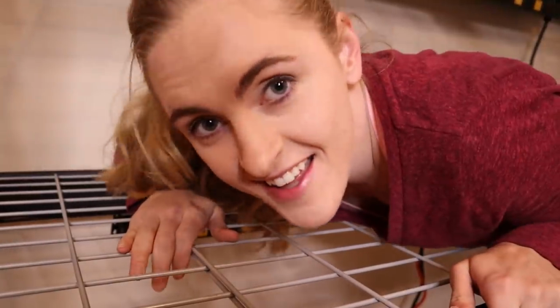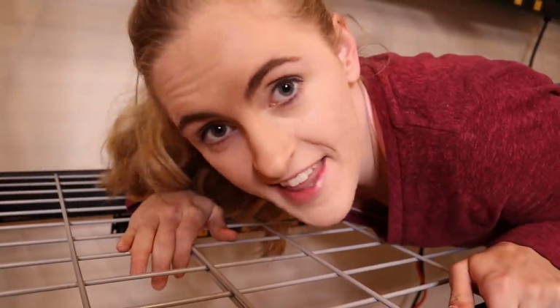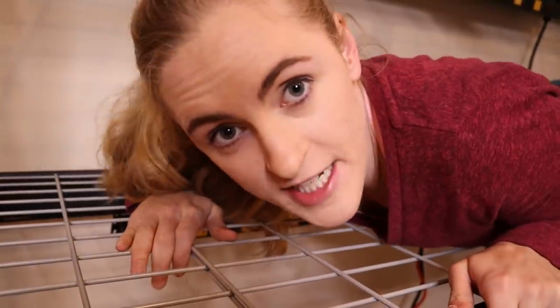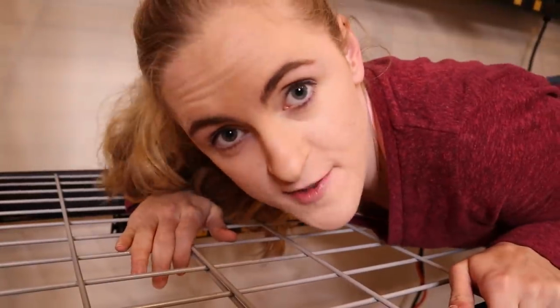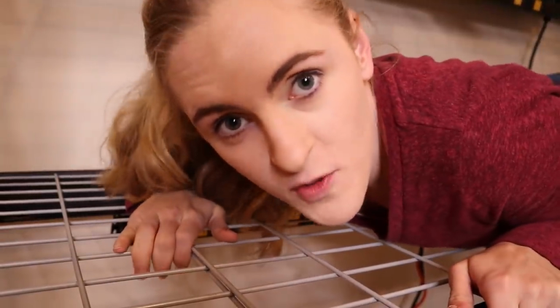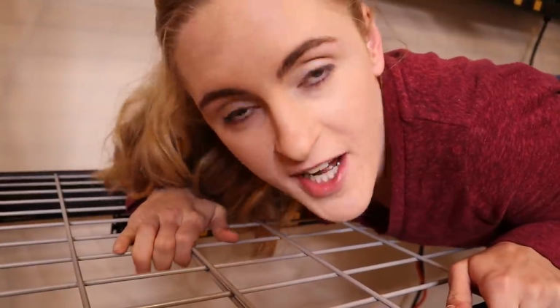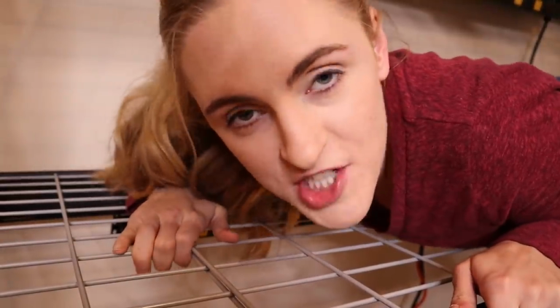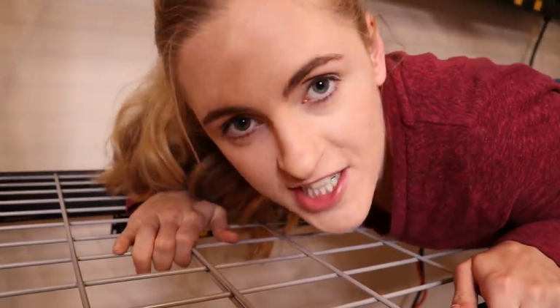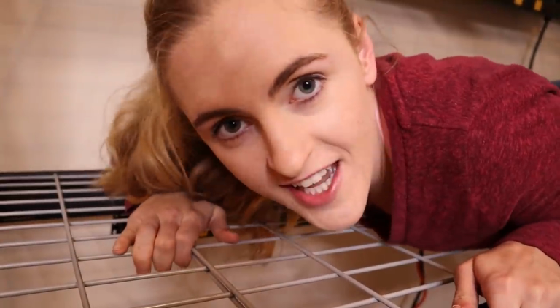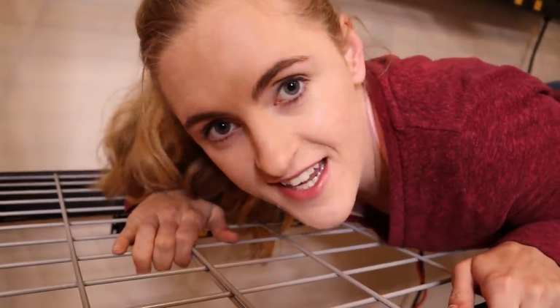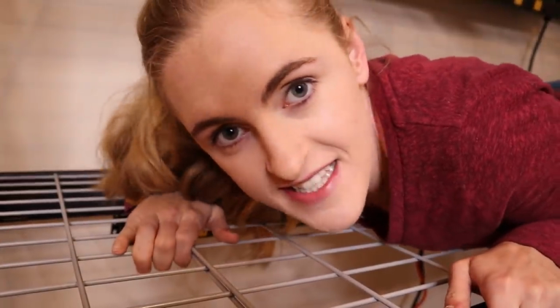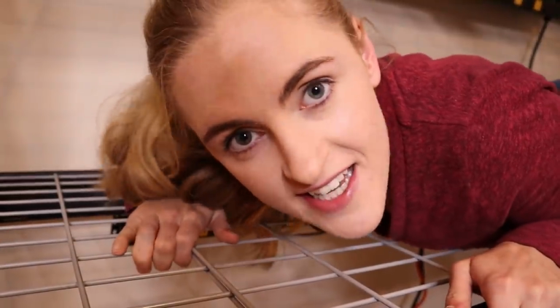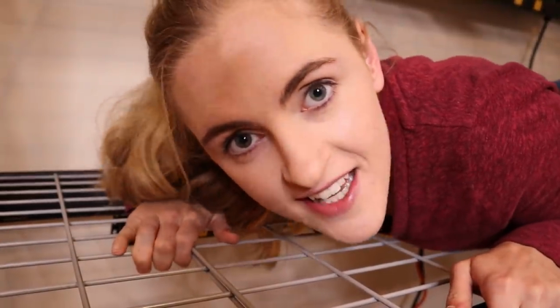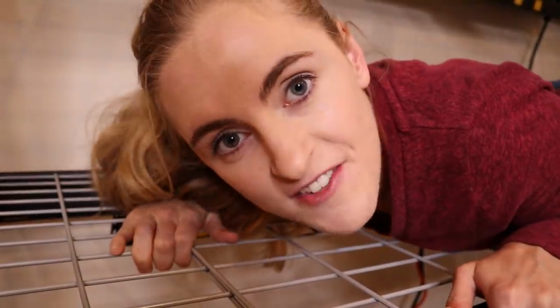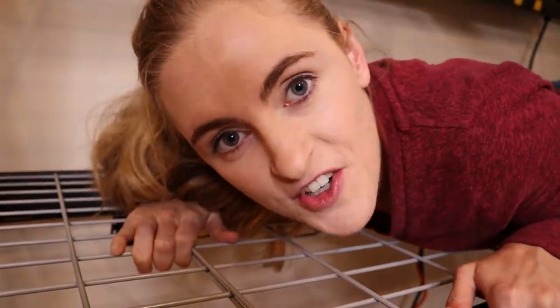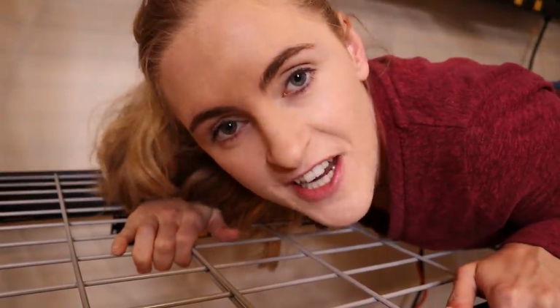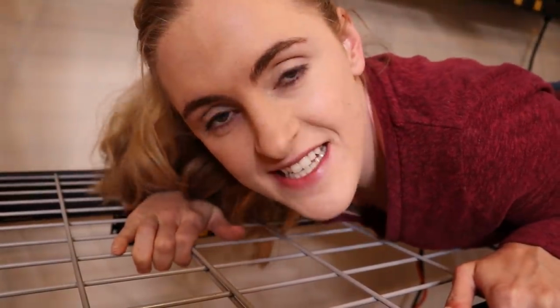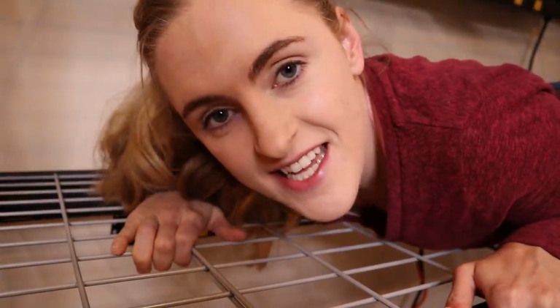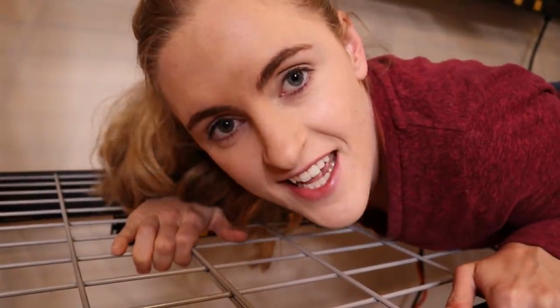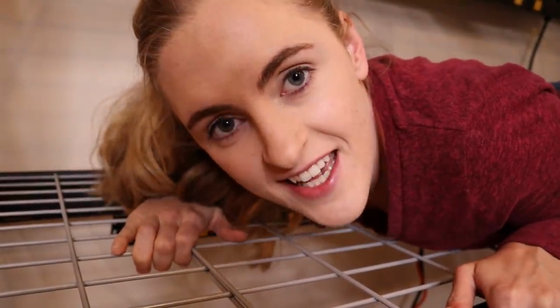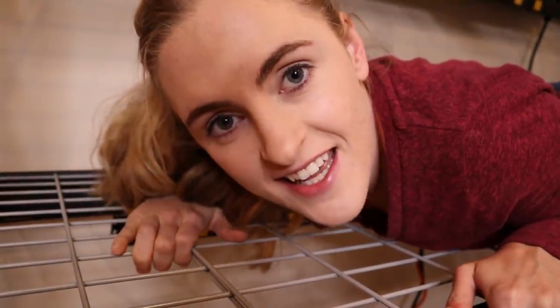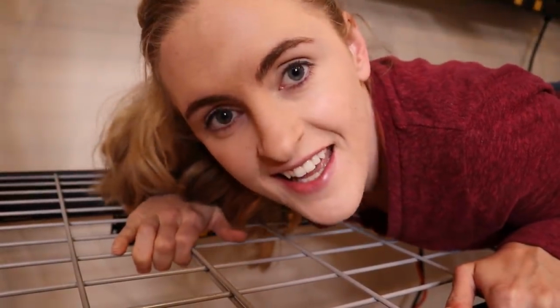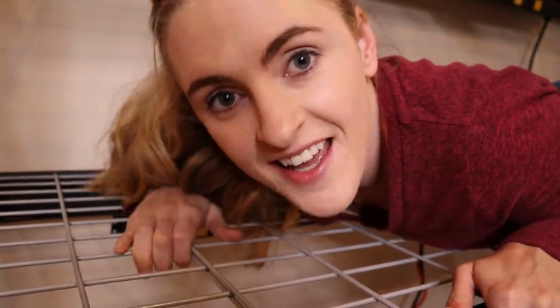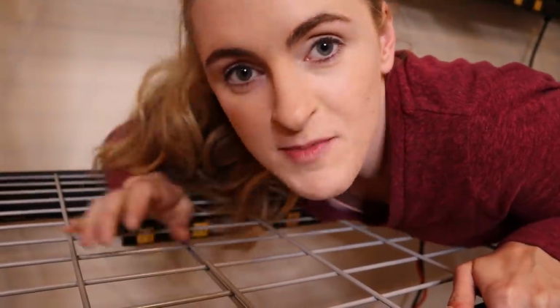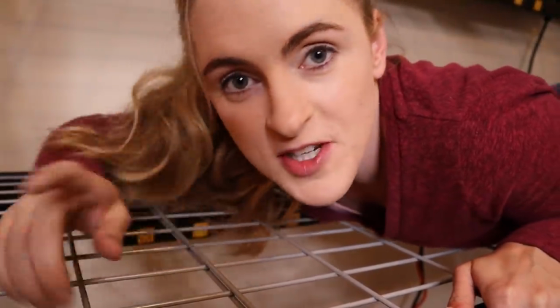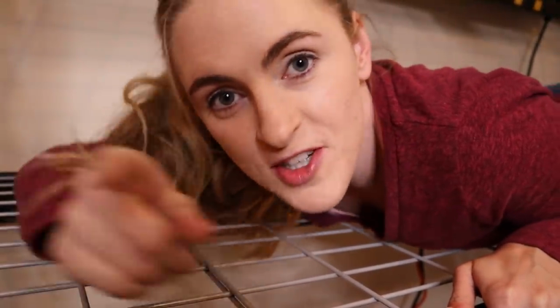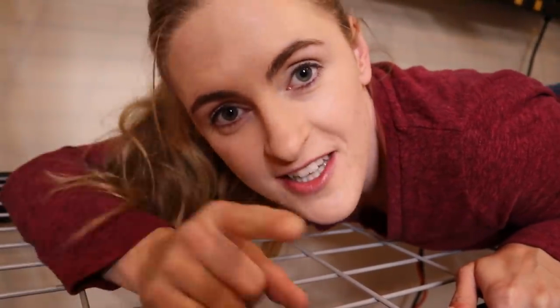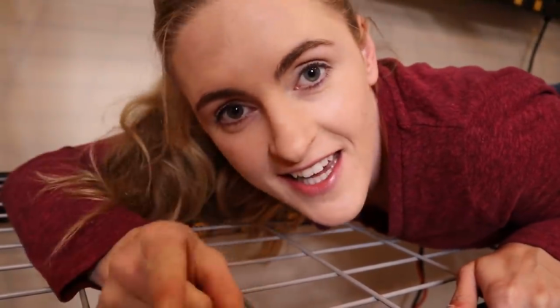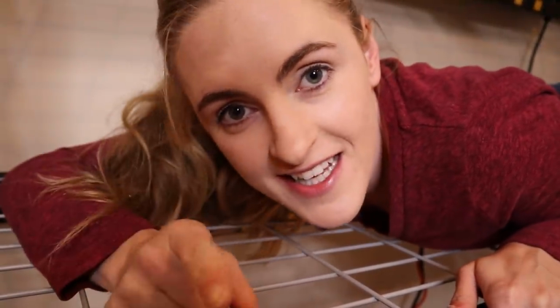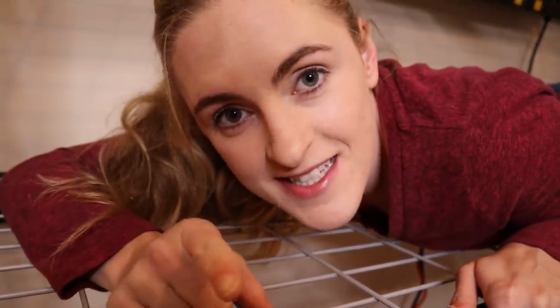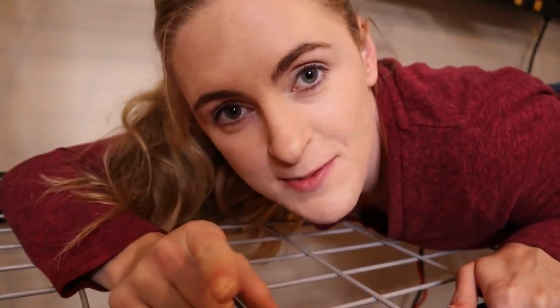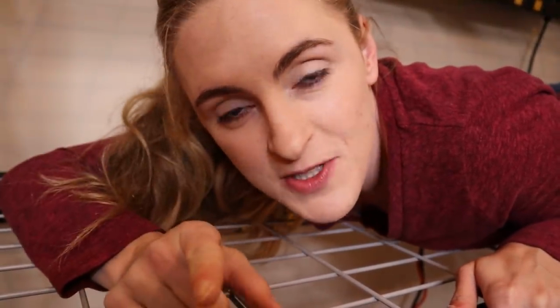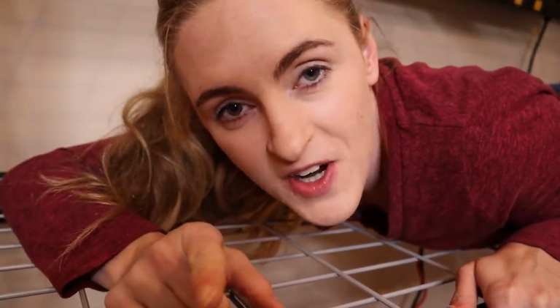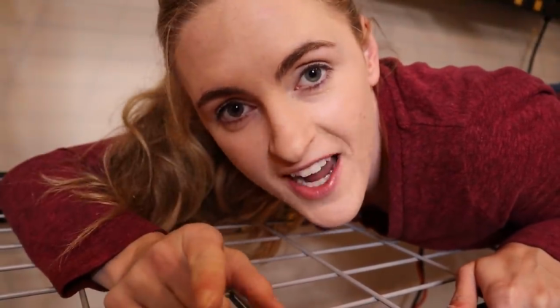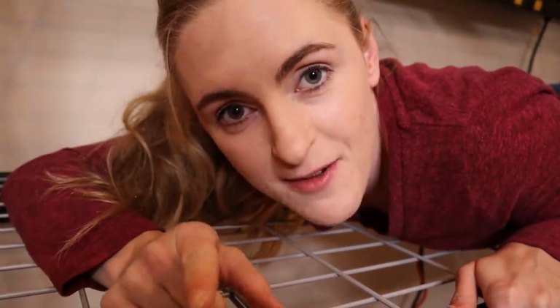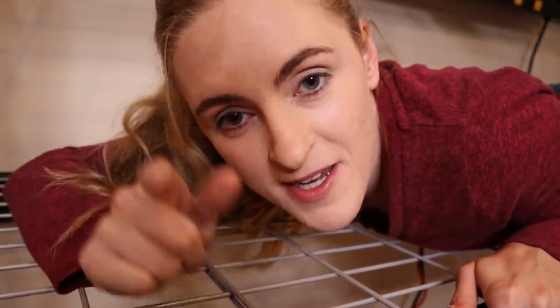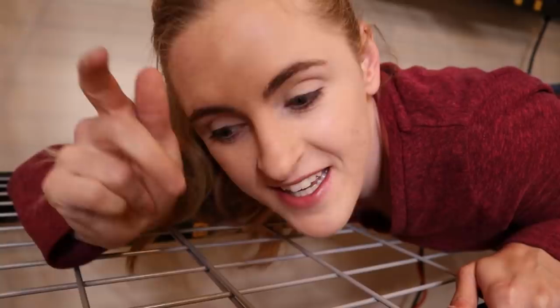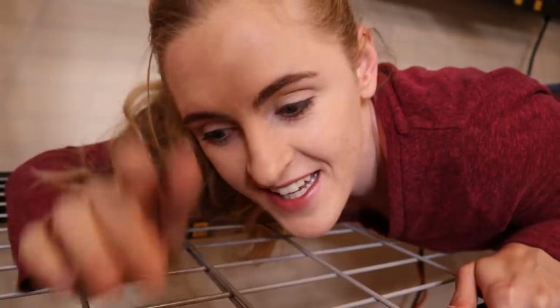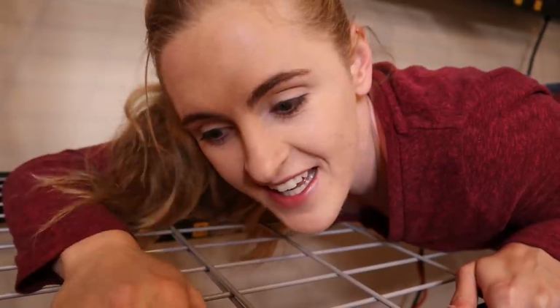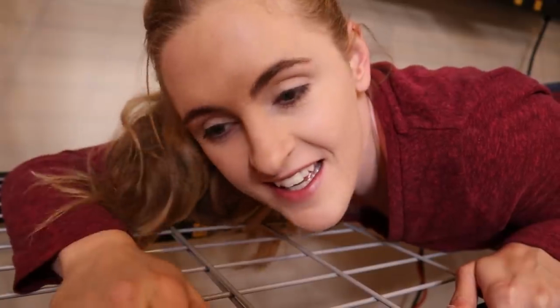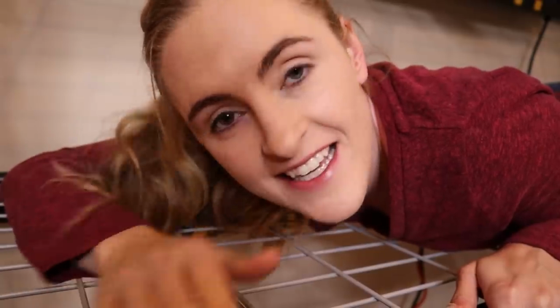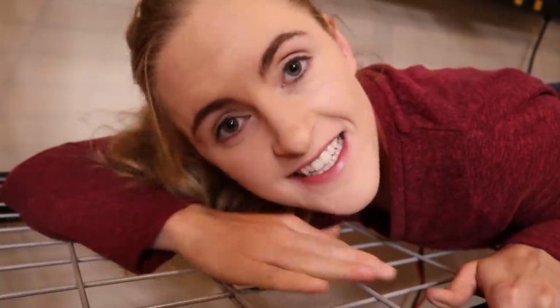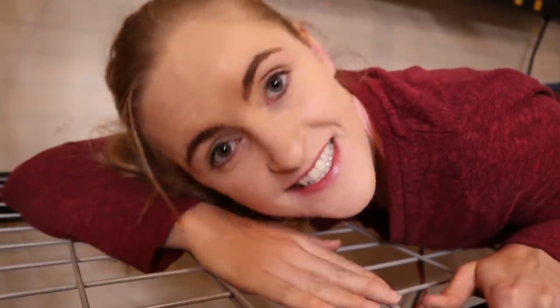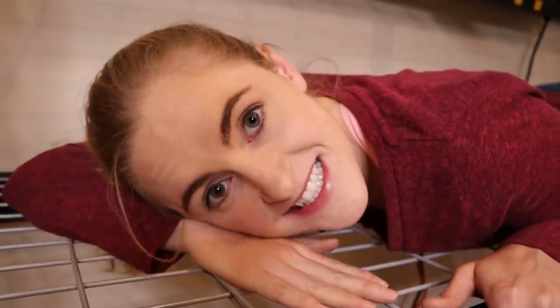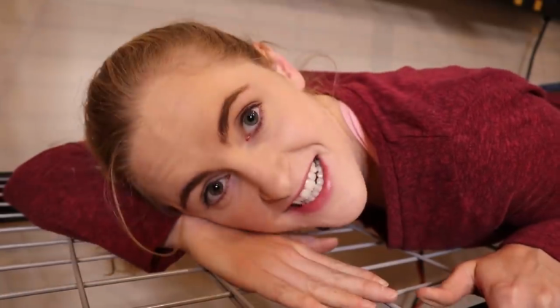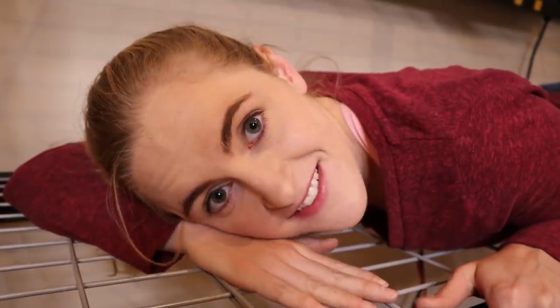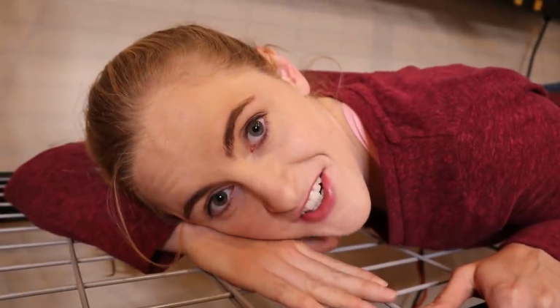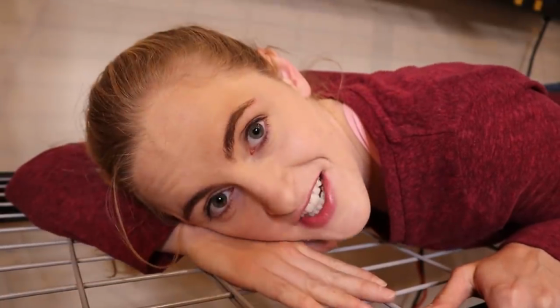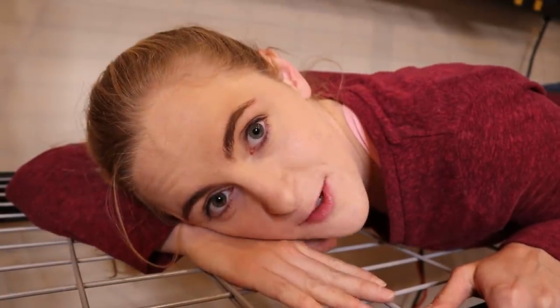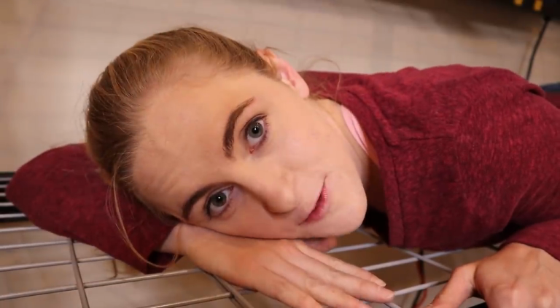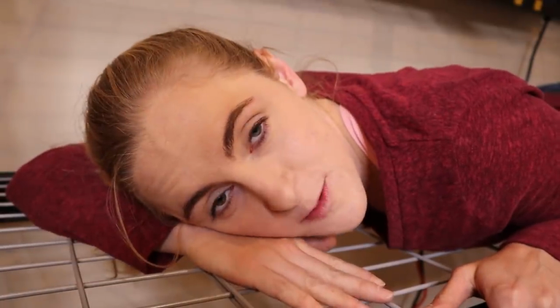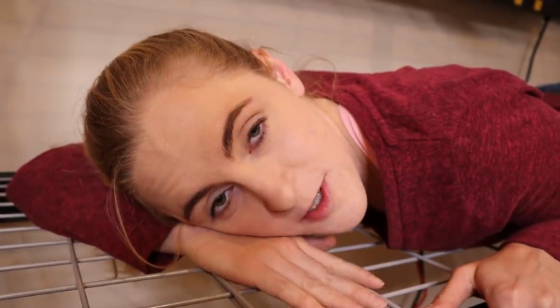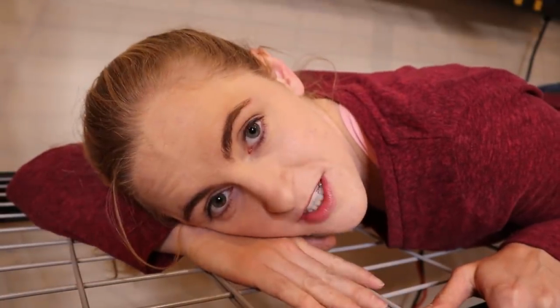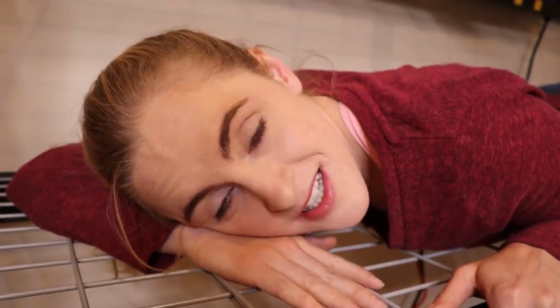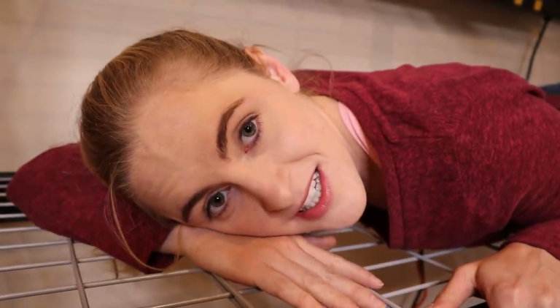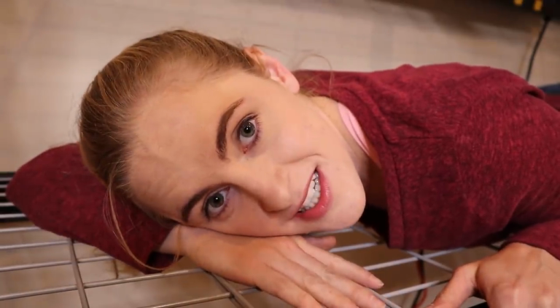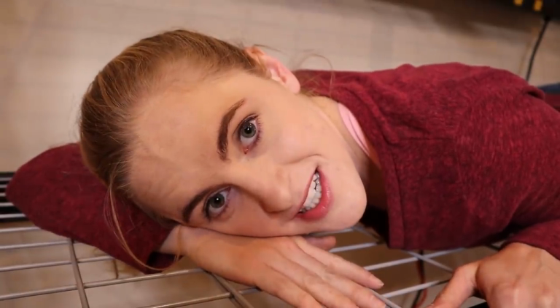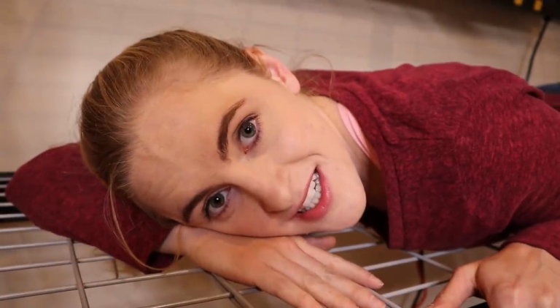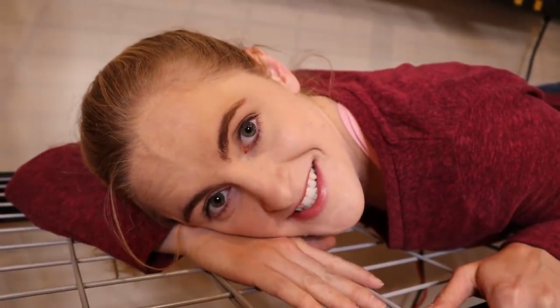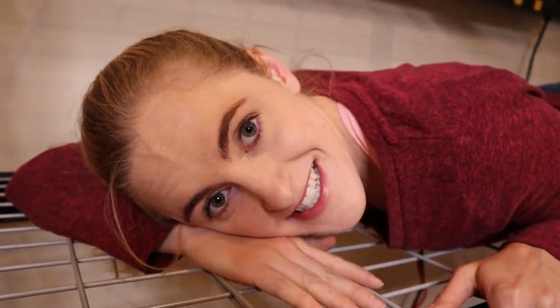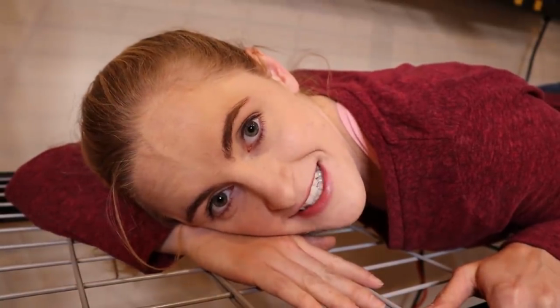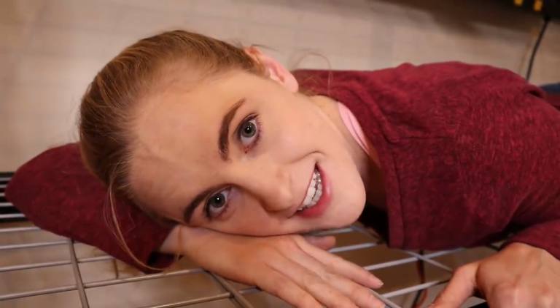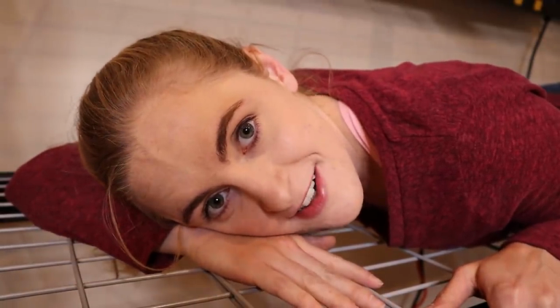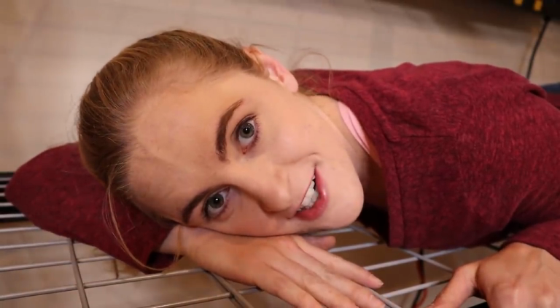Thanks for watching guys. Have a great day. Be sure to like and subscribe. See you later.